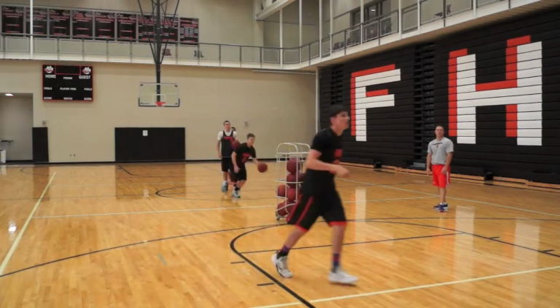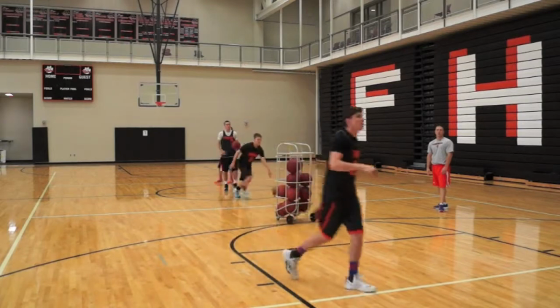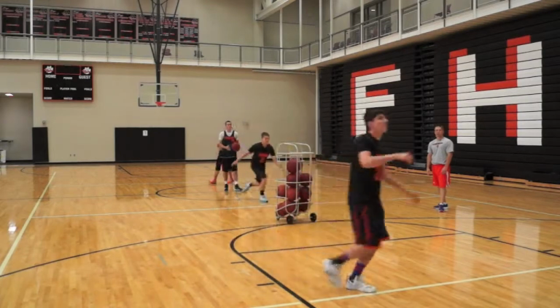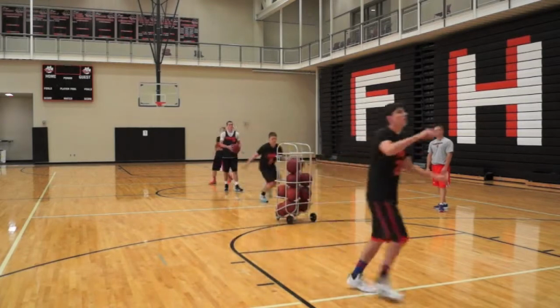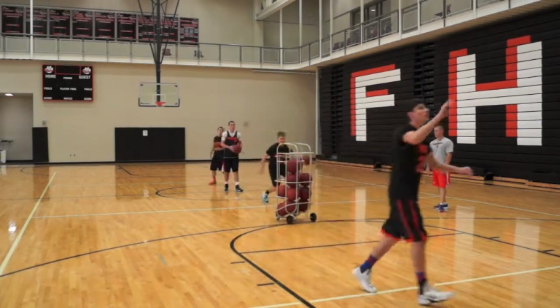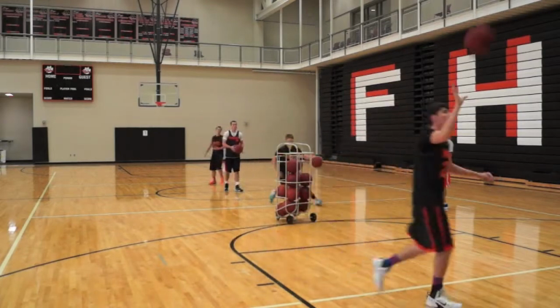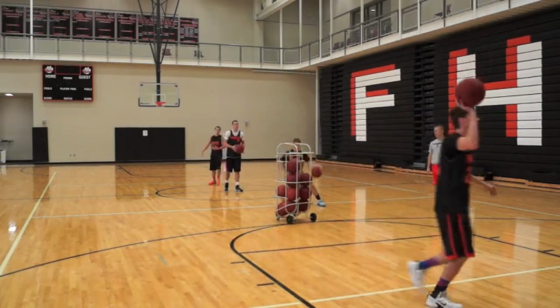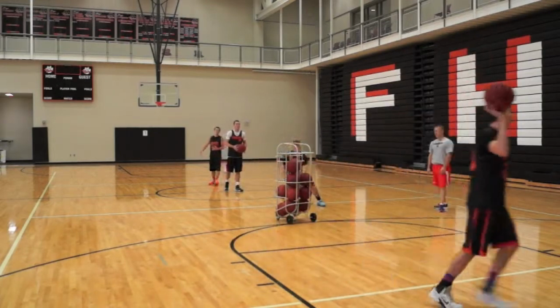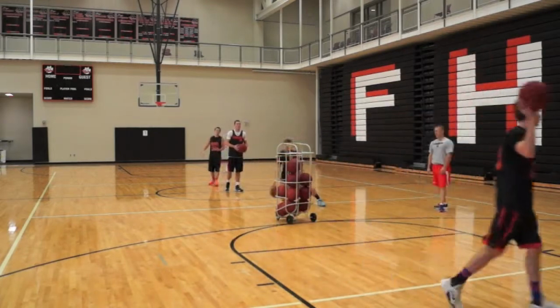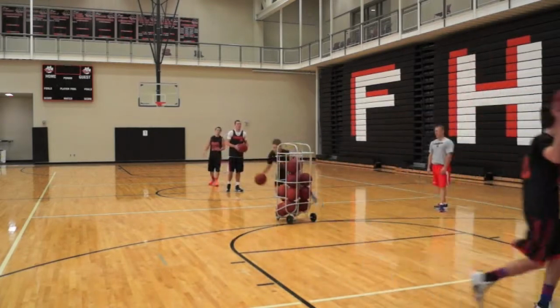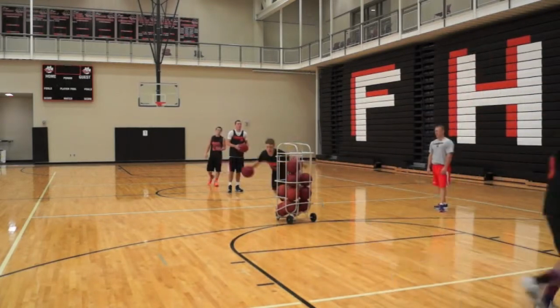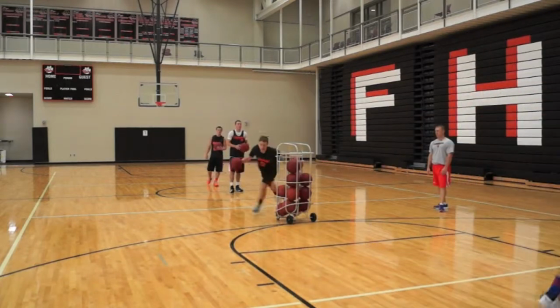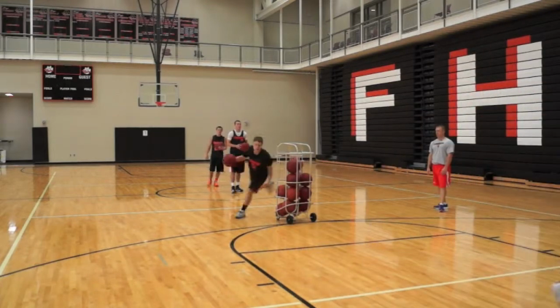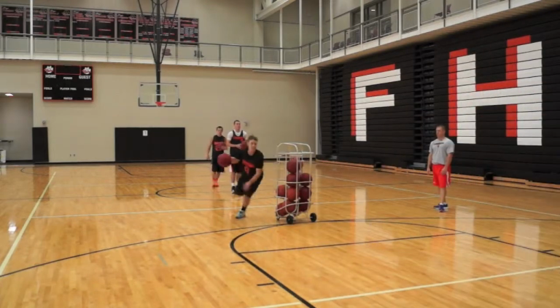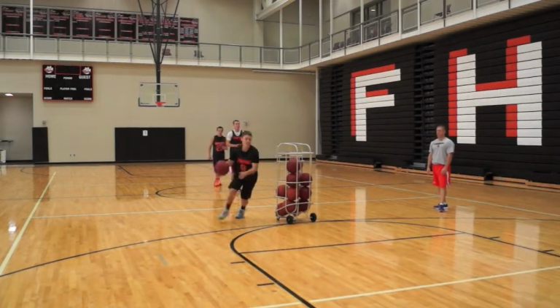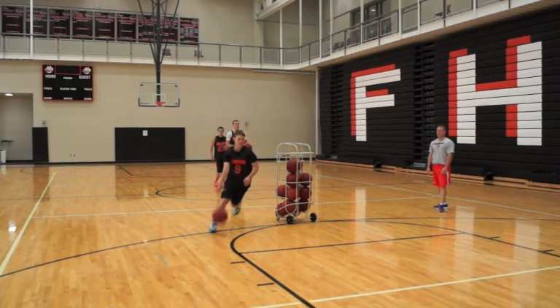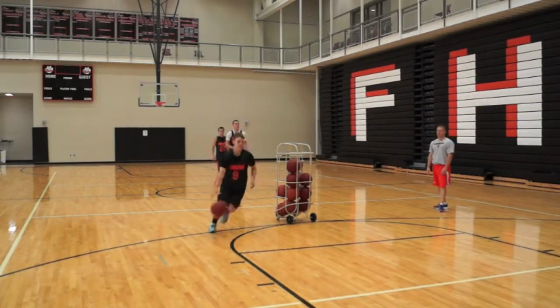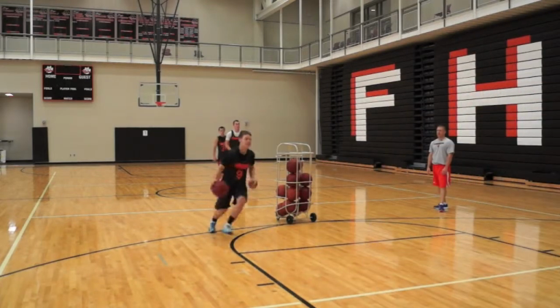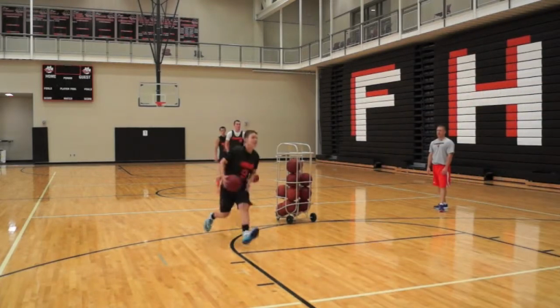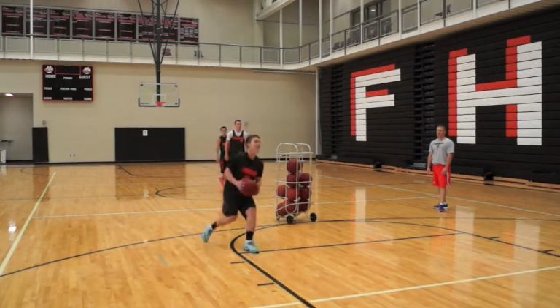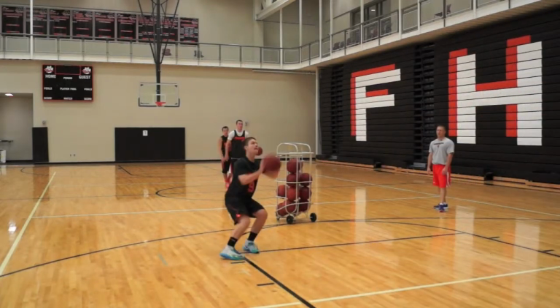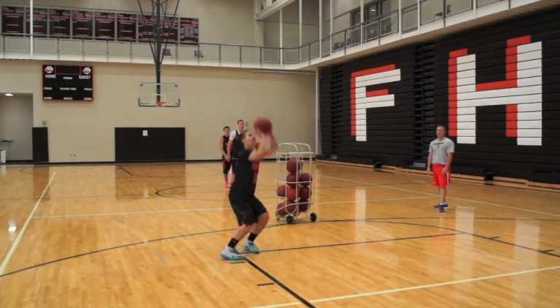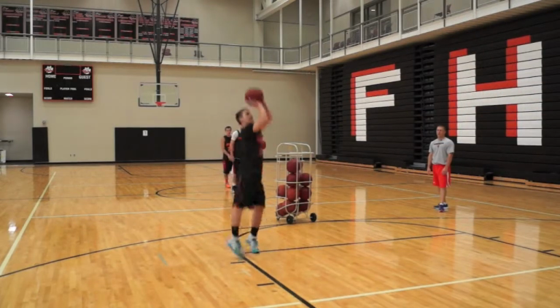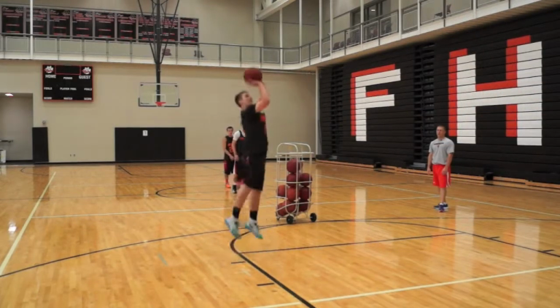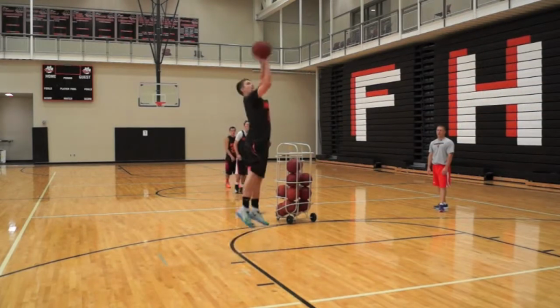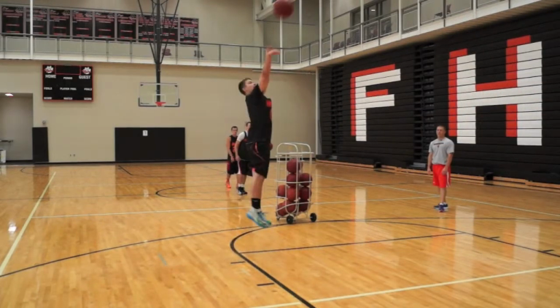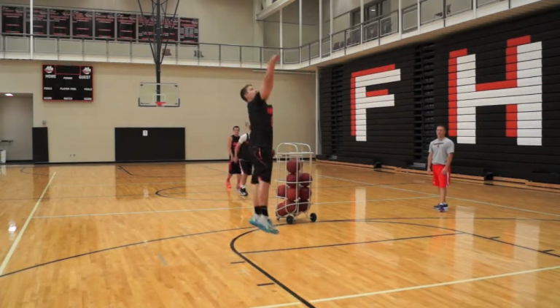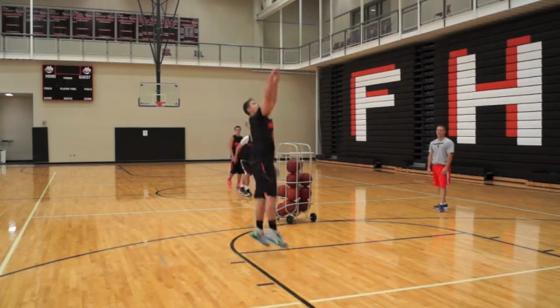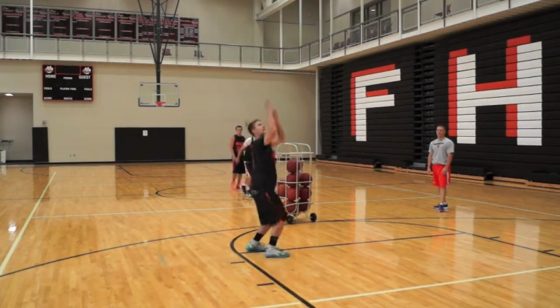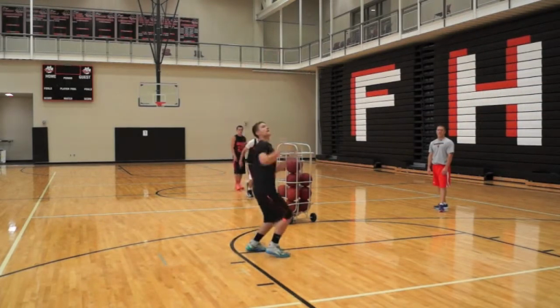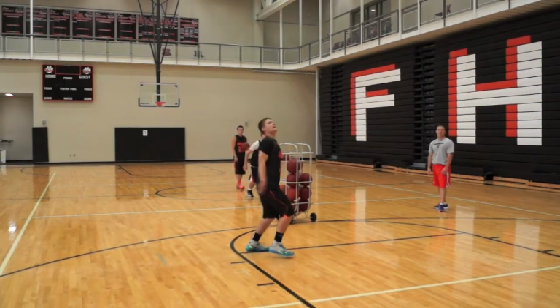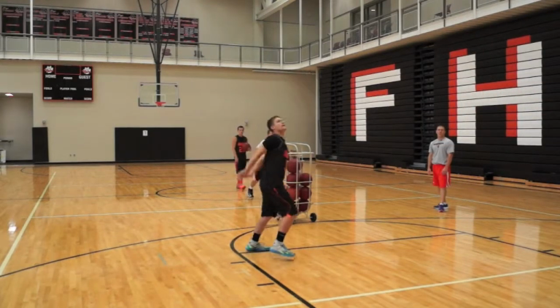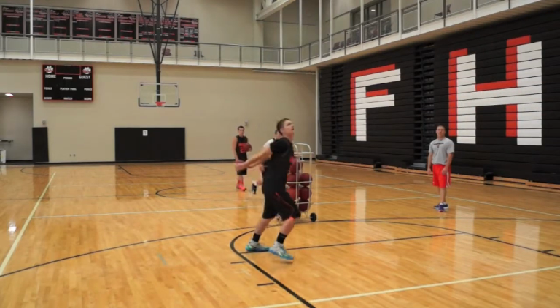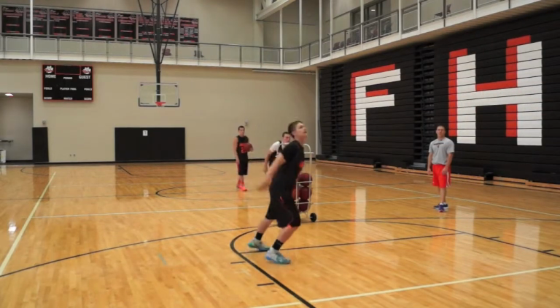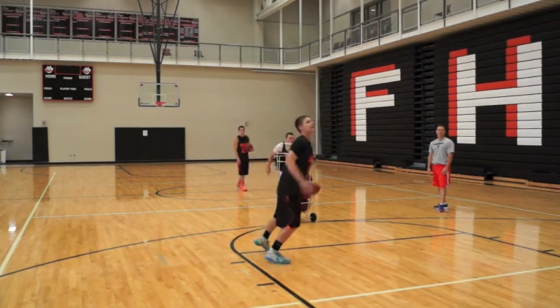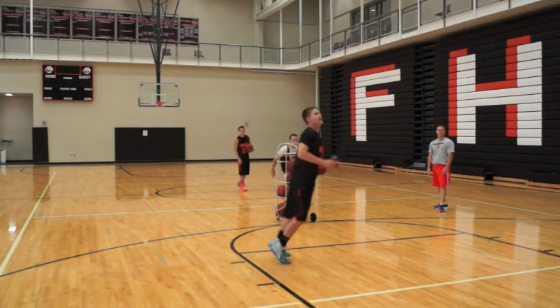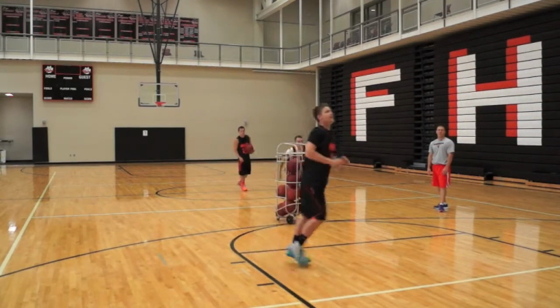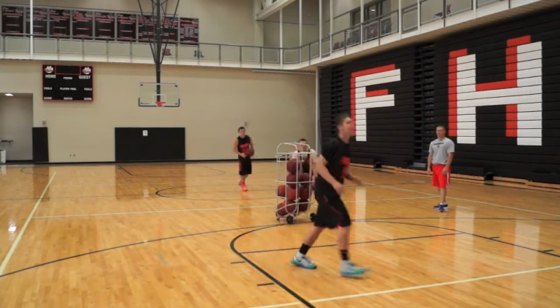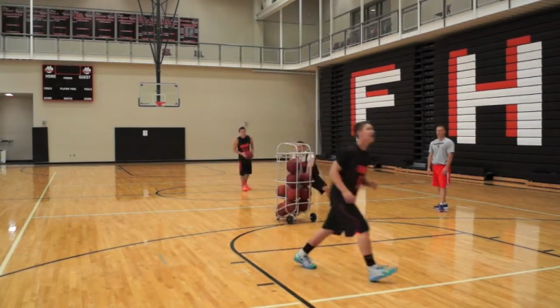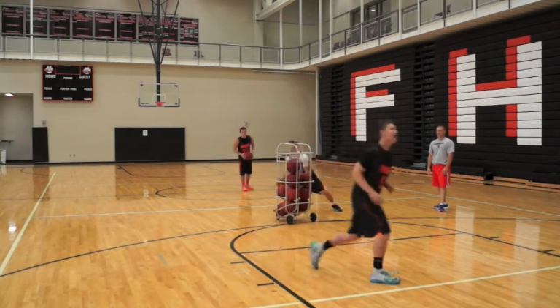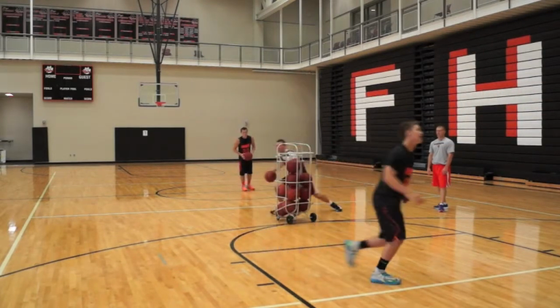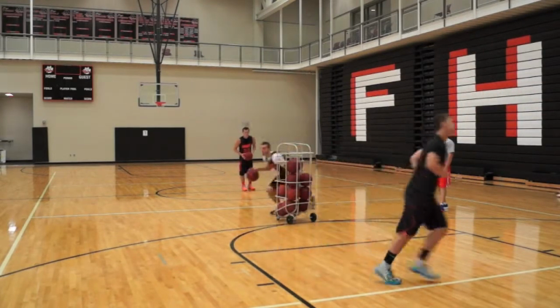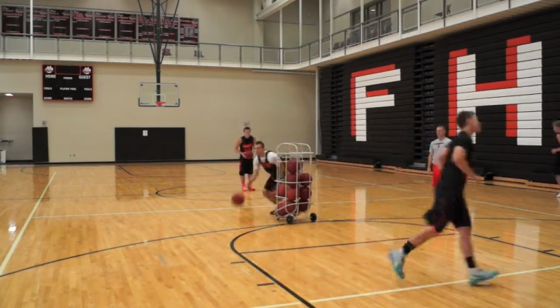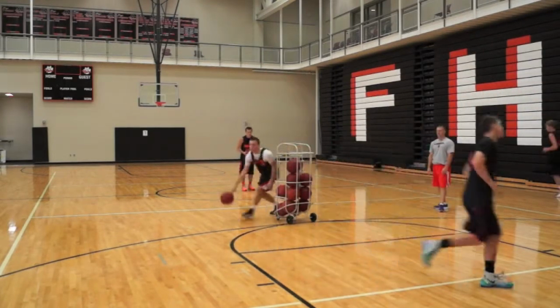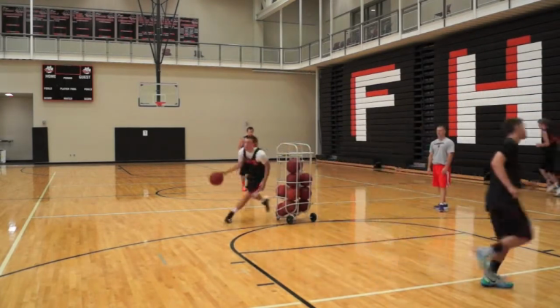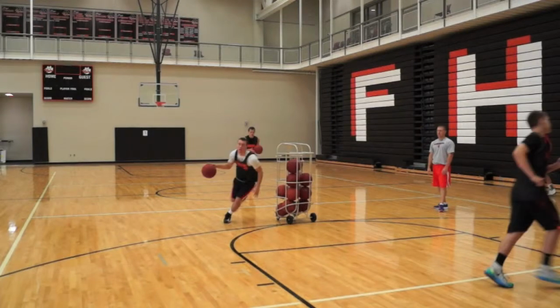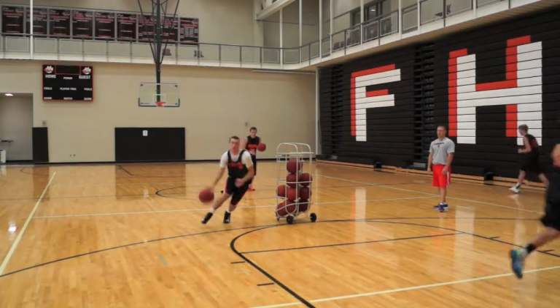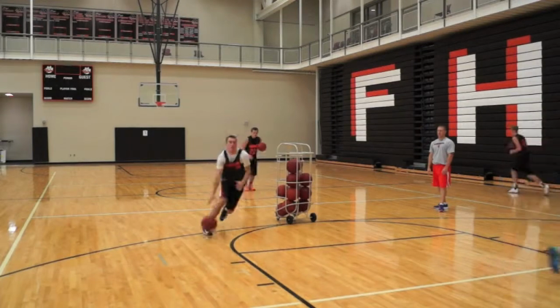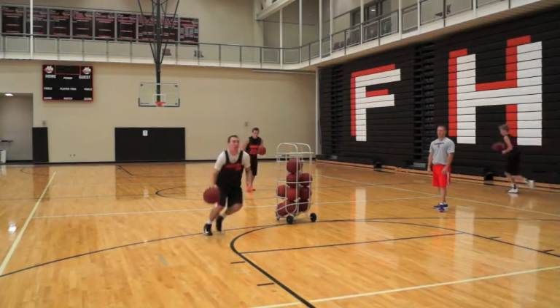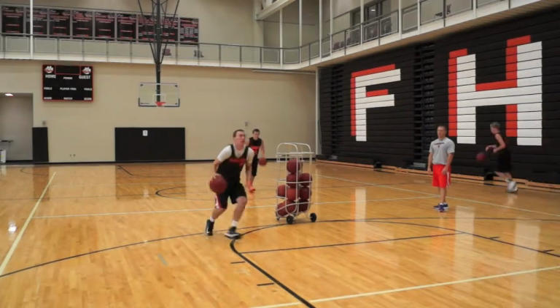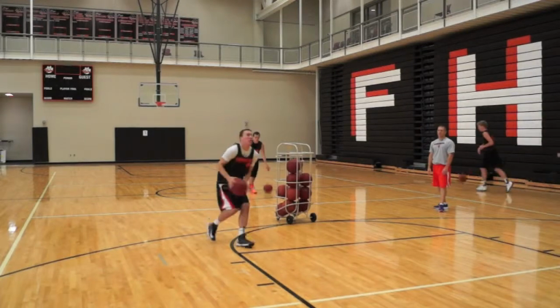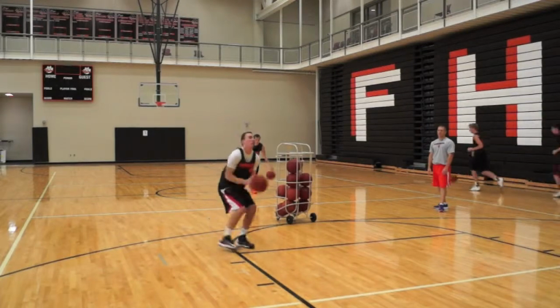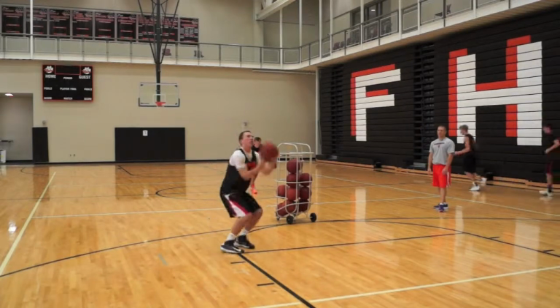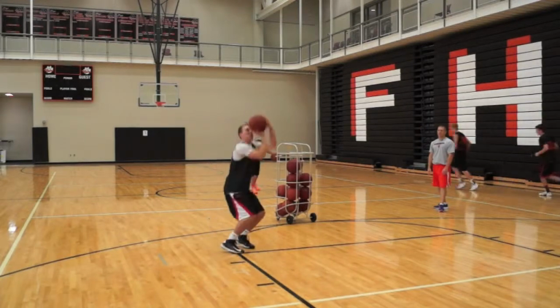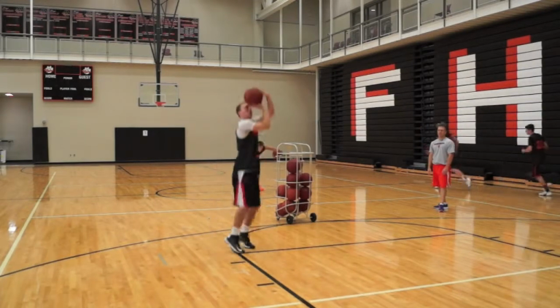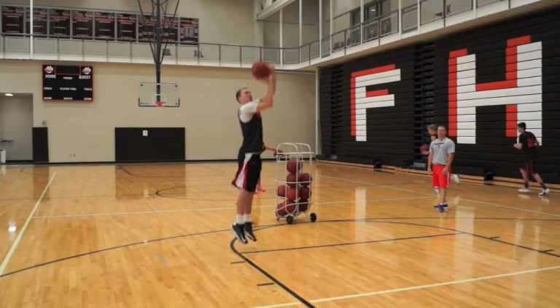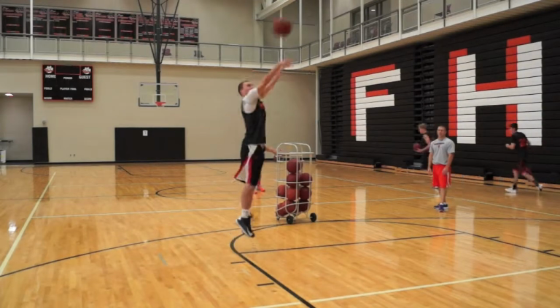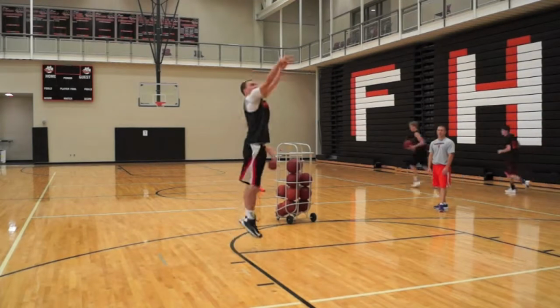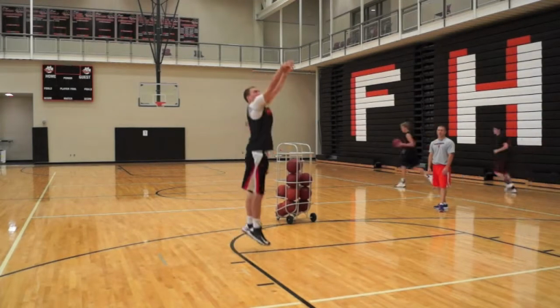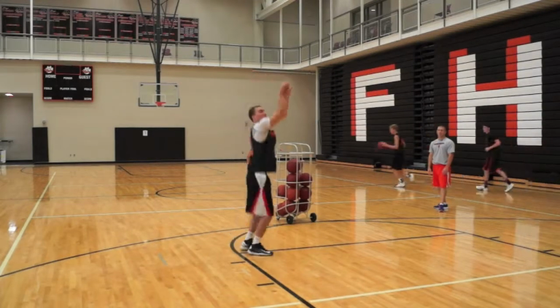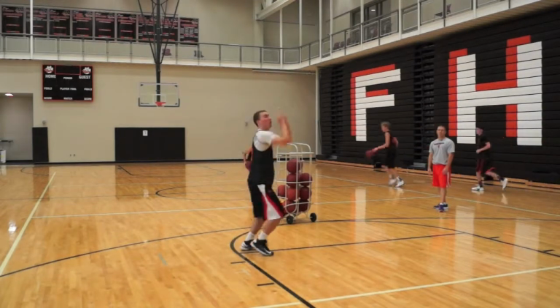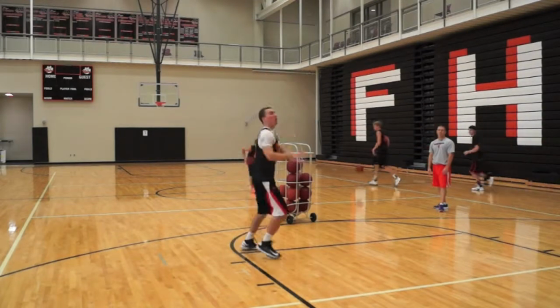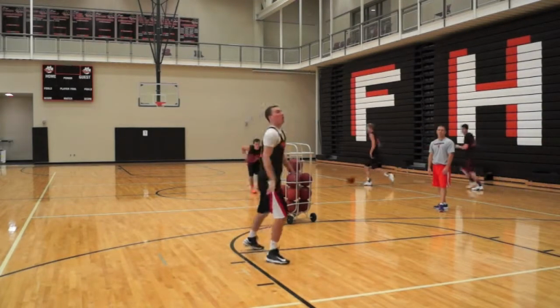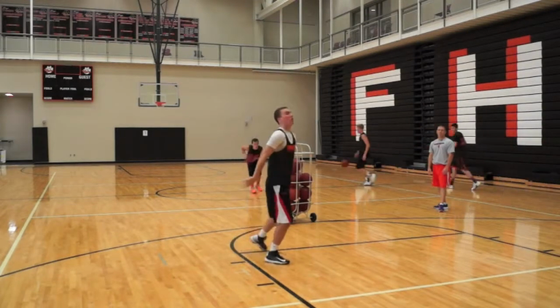Notice how the elbow is coming down, it's in front, they're square to the basket, and they've got good balance.